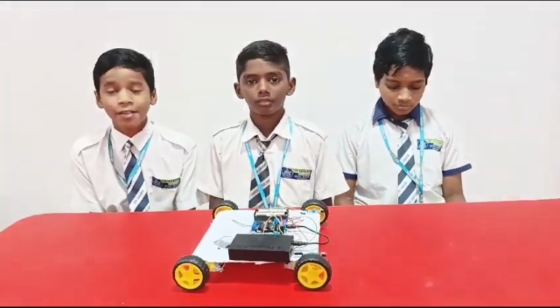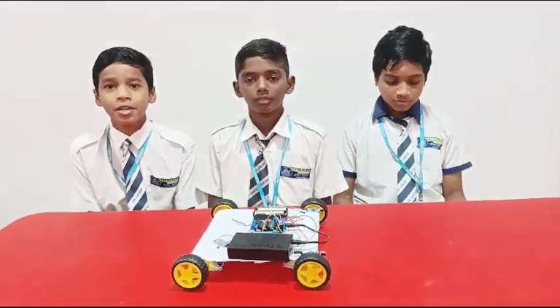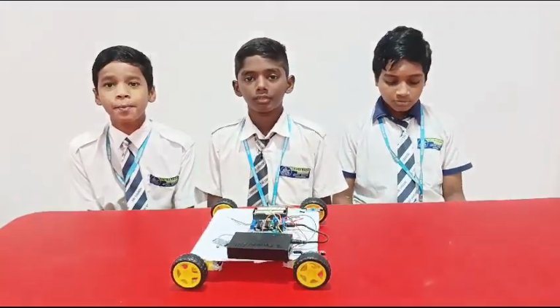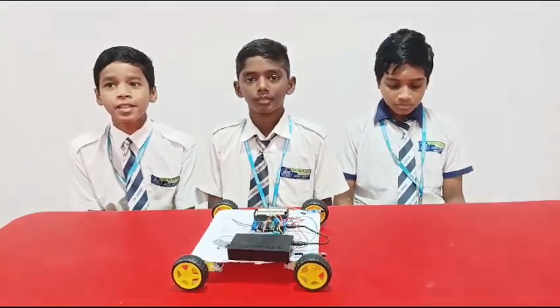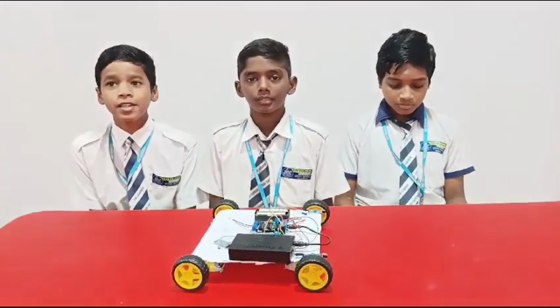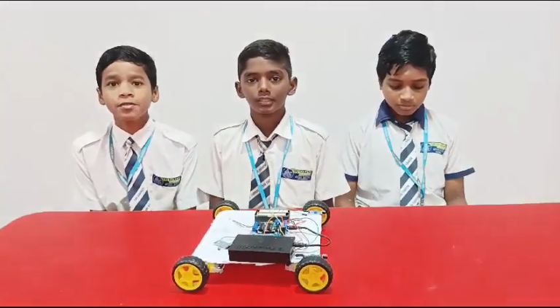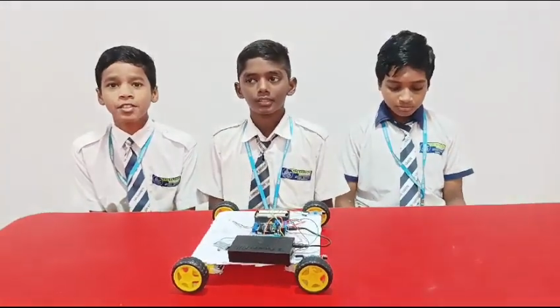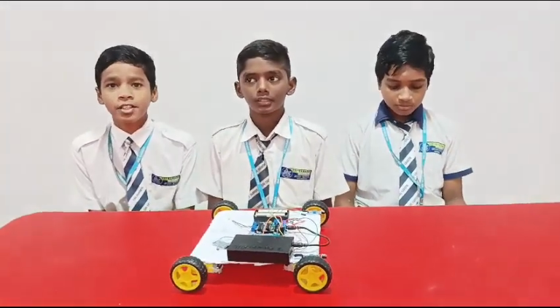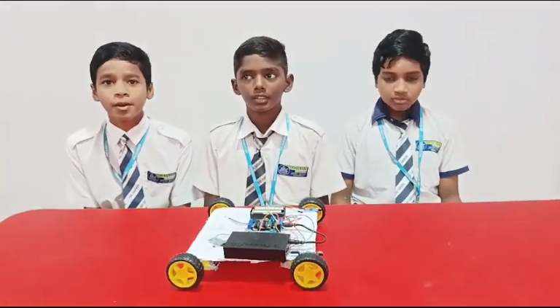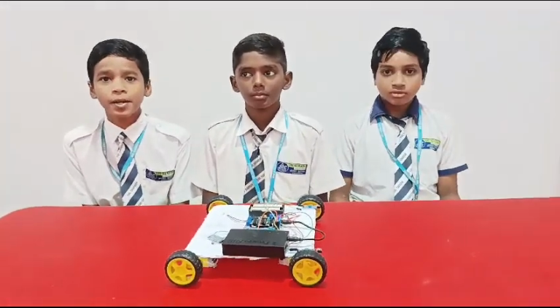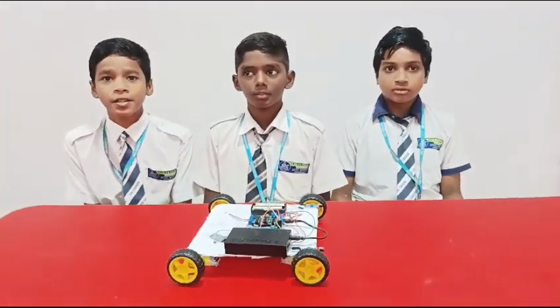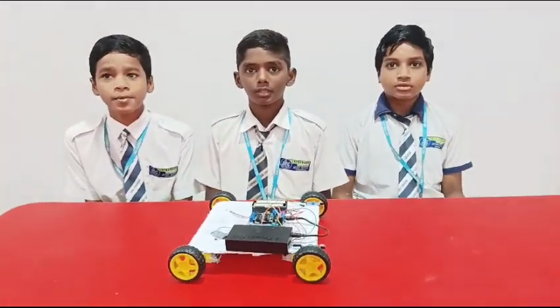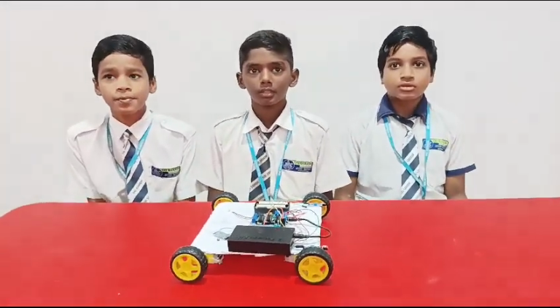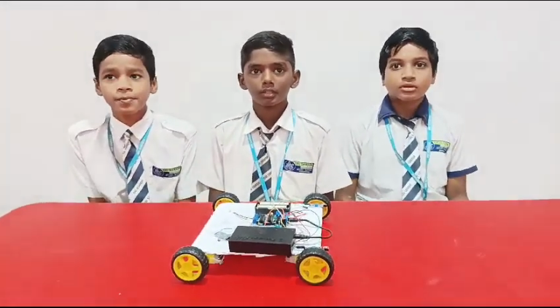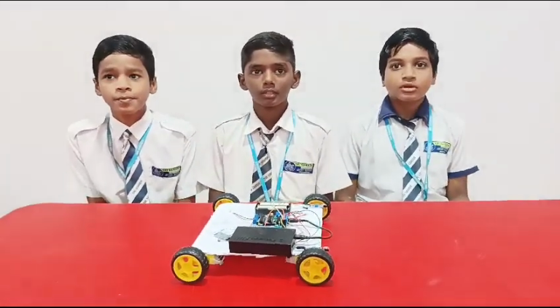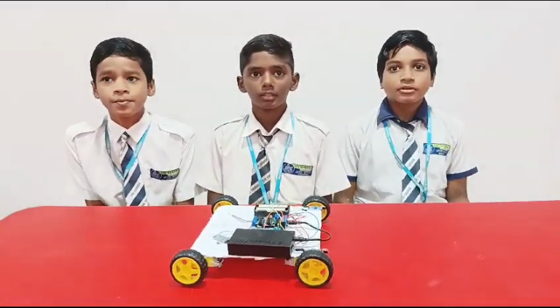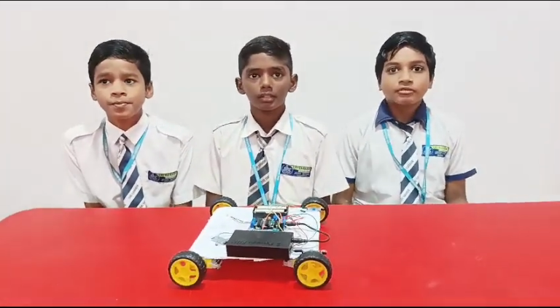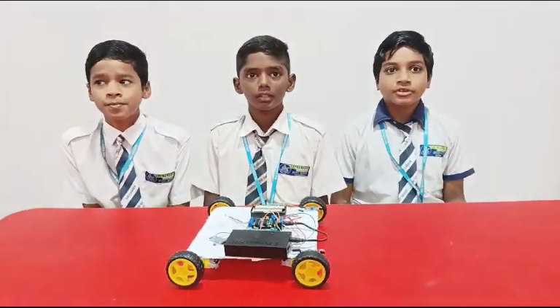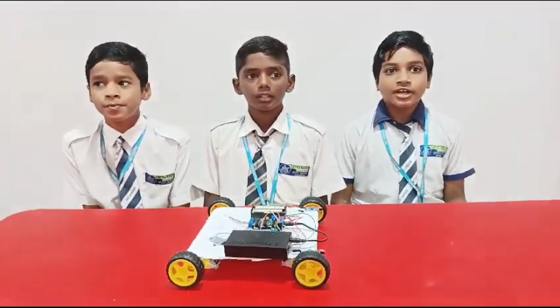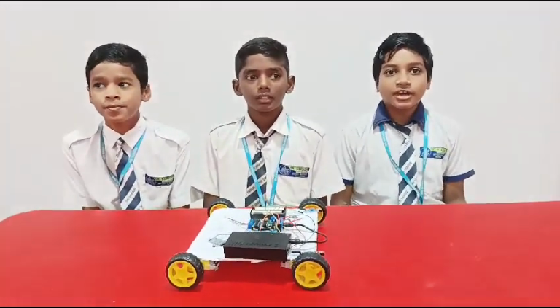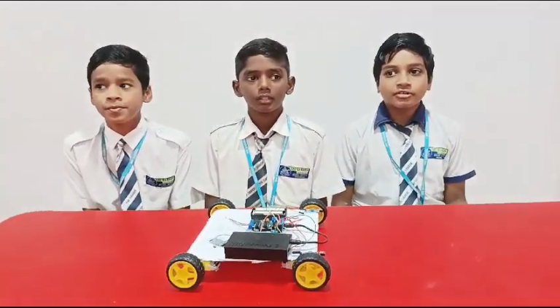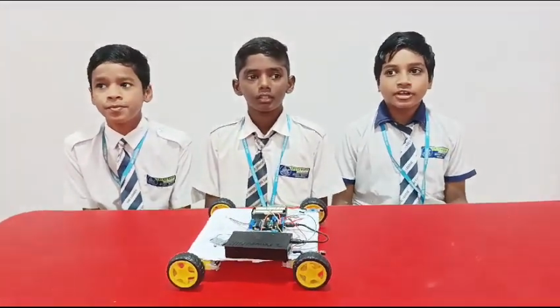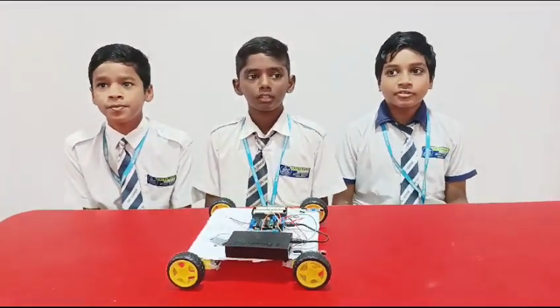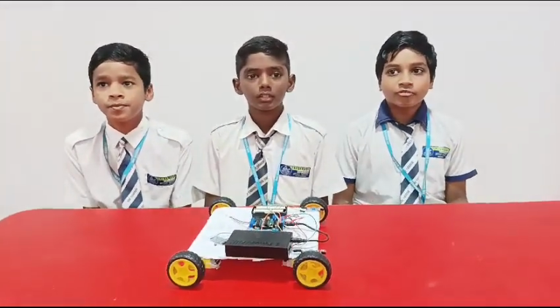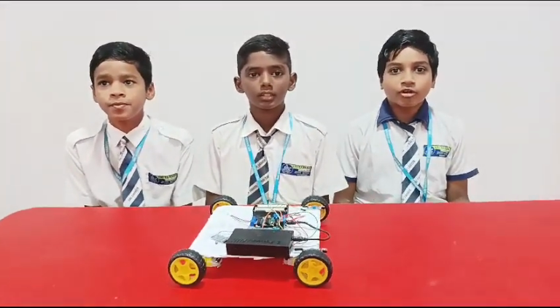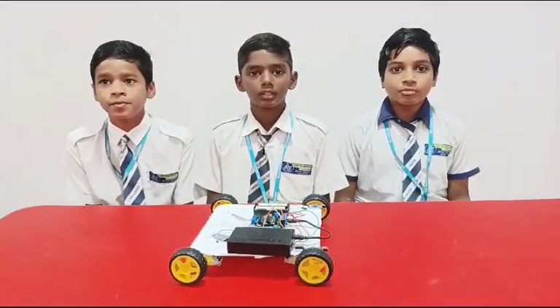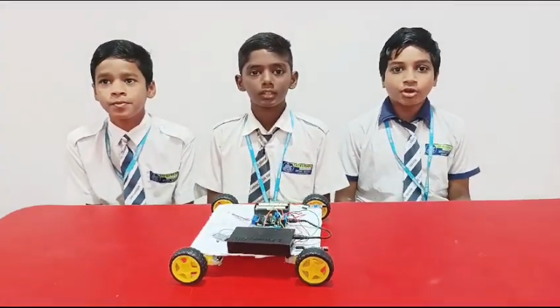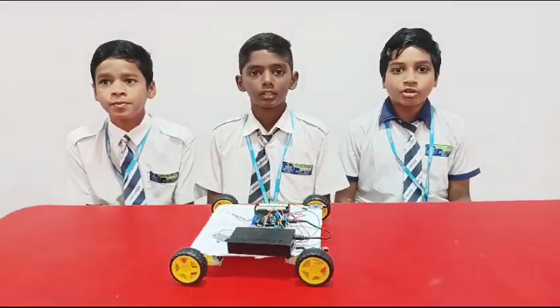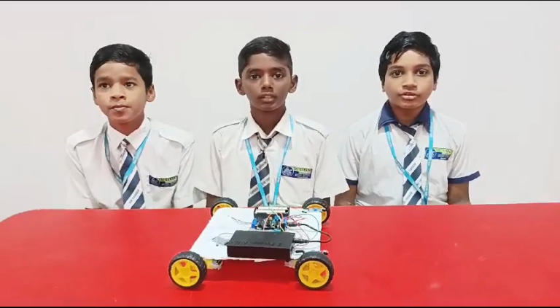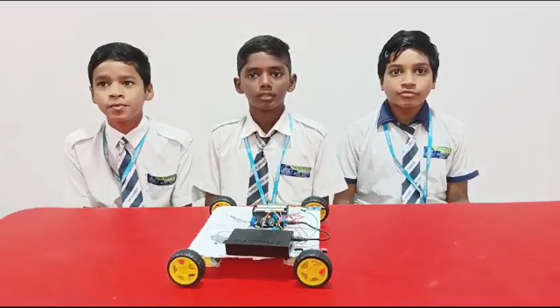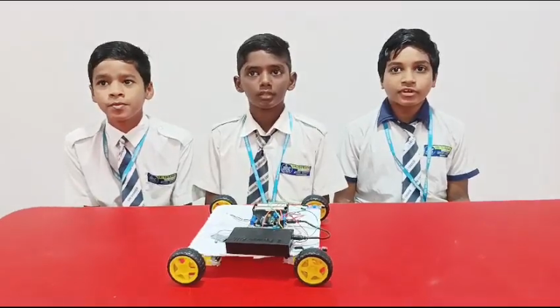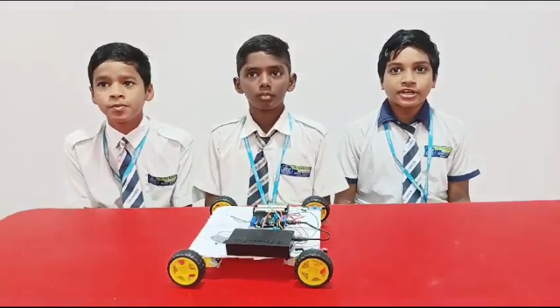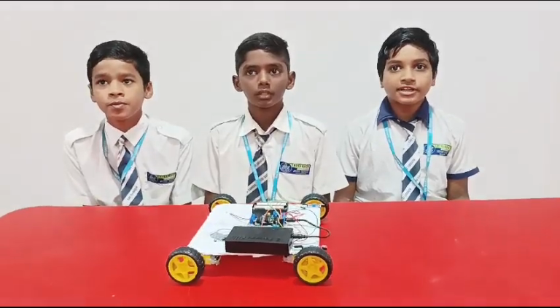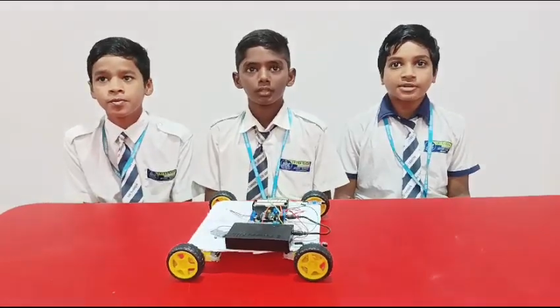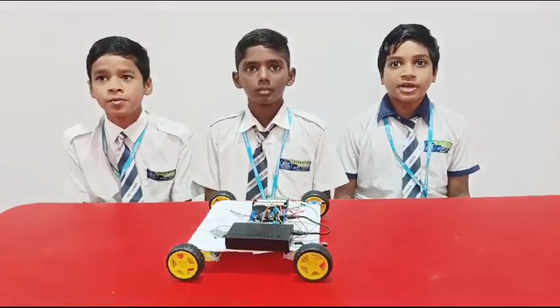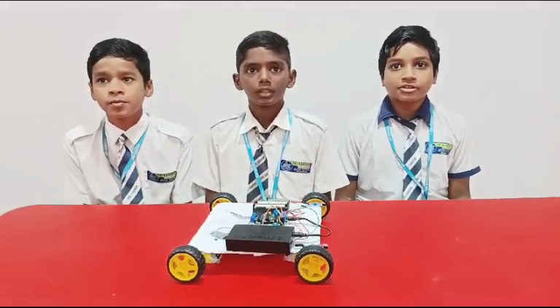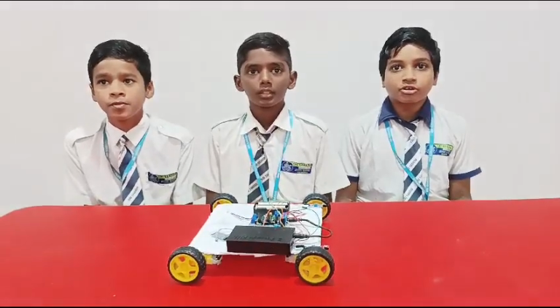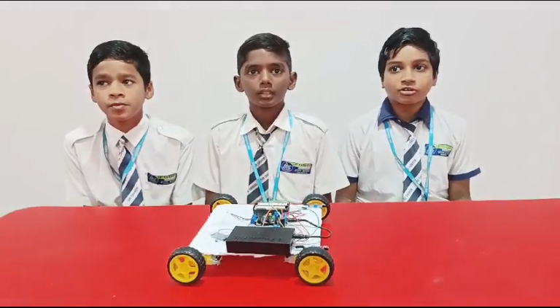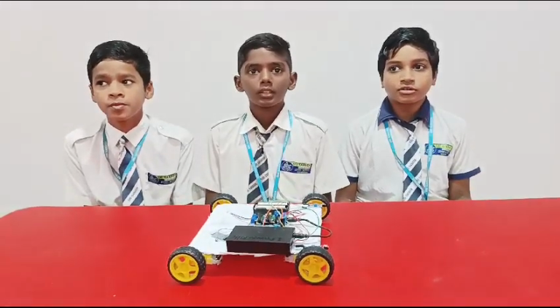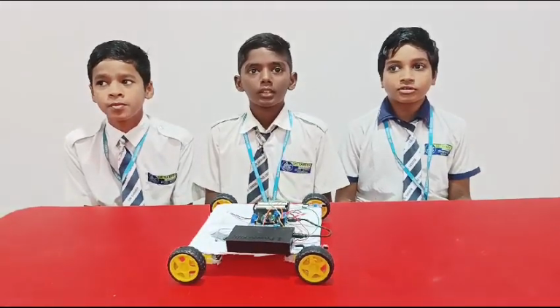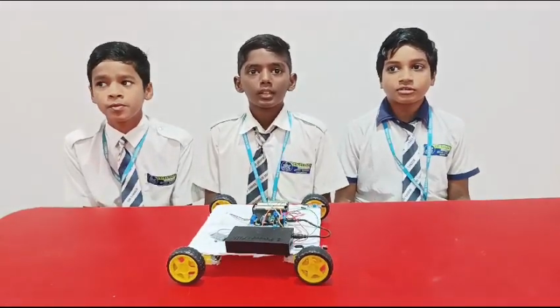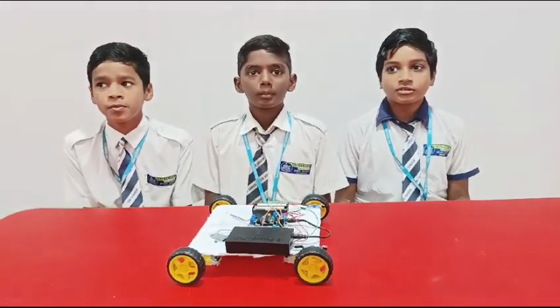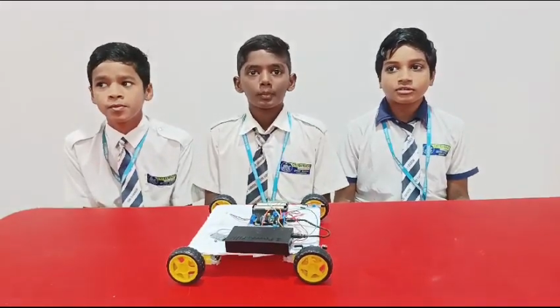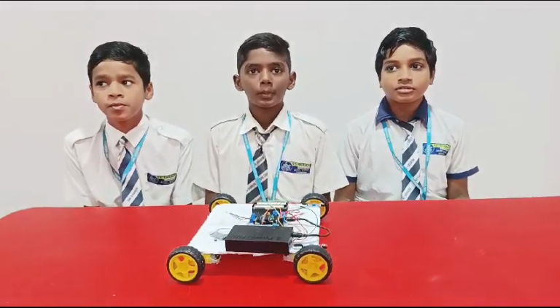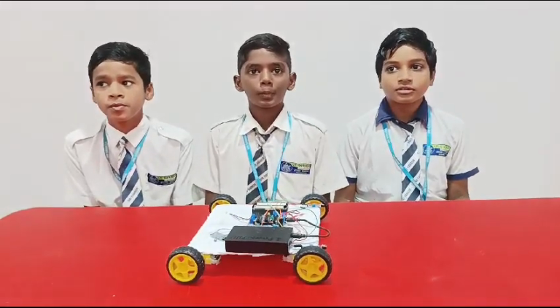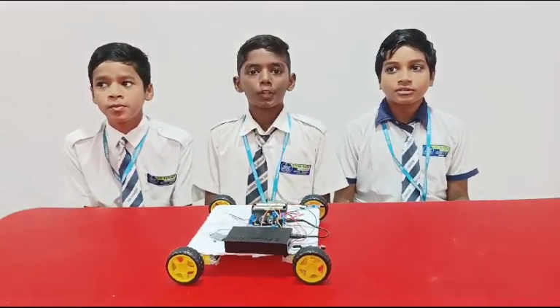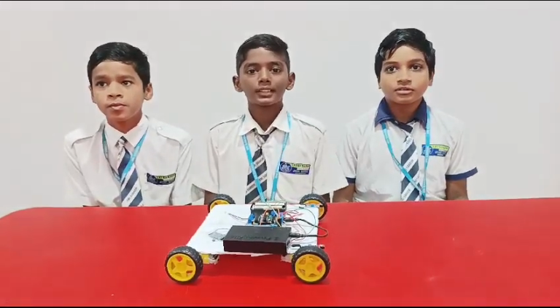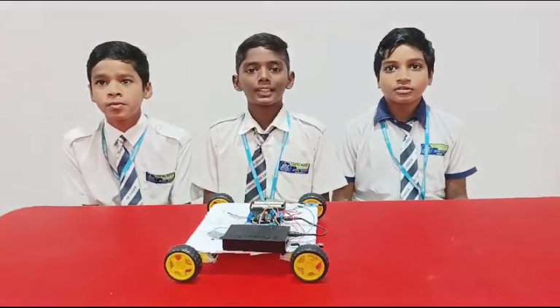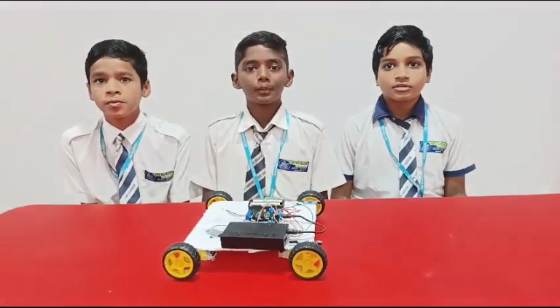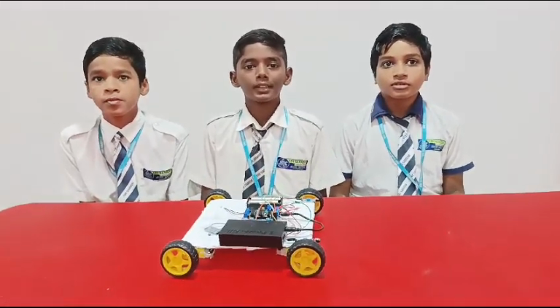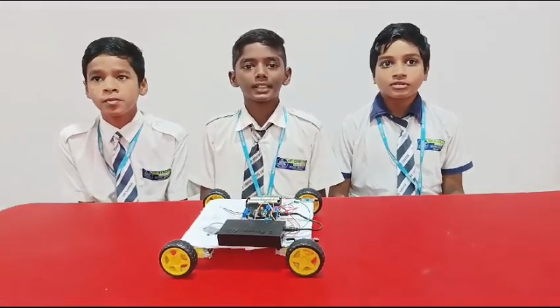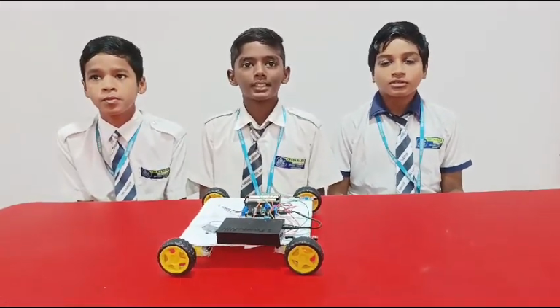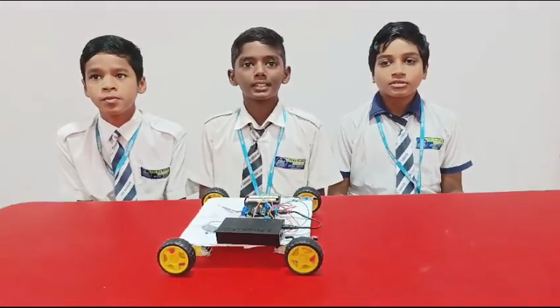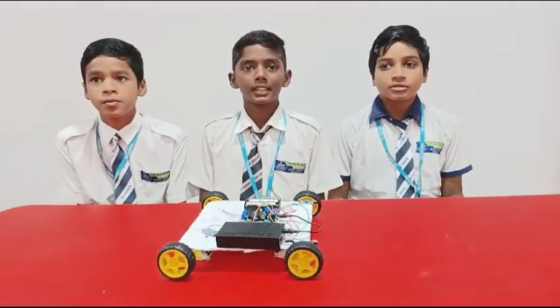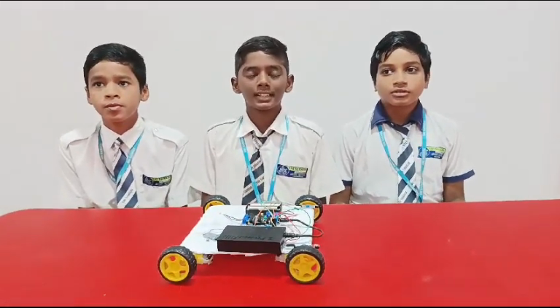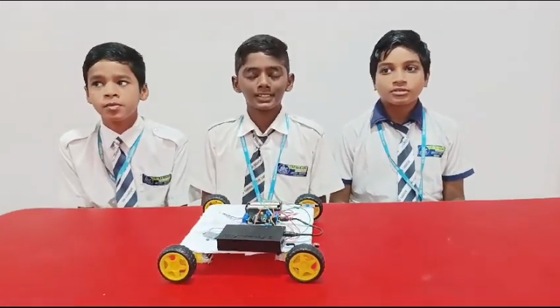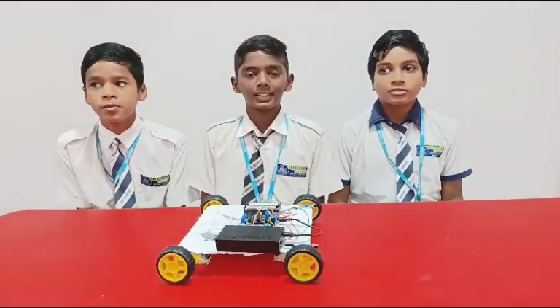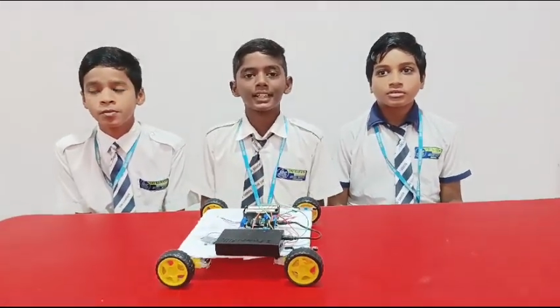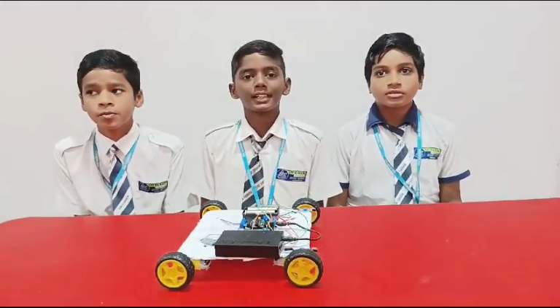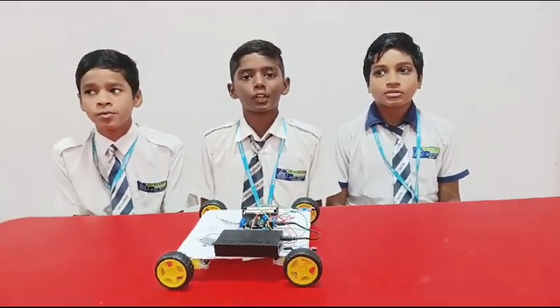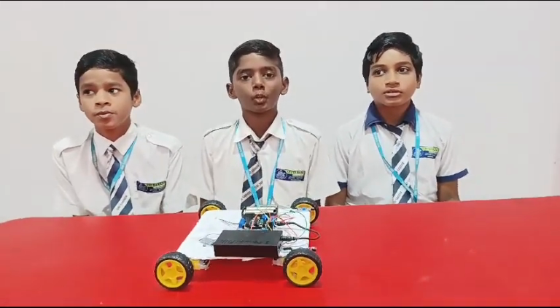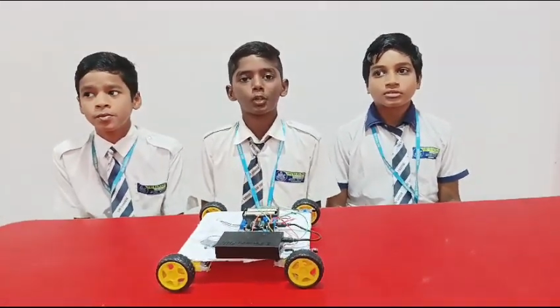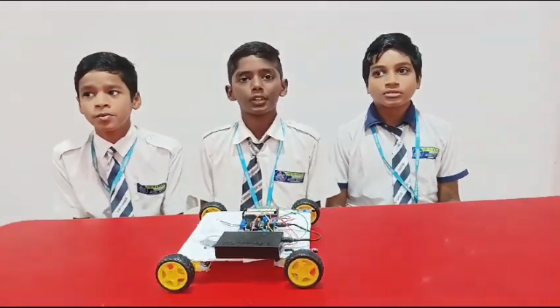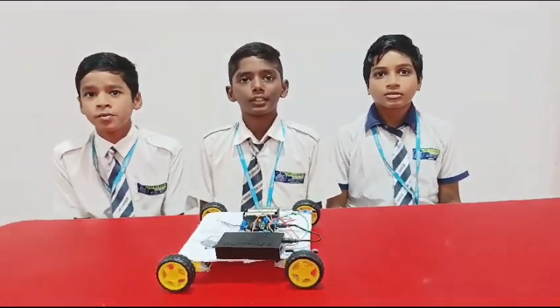Andhra Pradesh, Visakhapatnam. We have done one project for the regional marathon. Our project name is Exit Detector Robot.